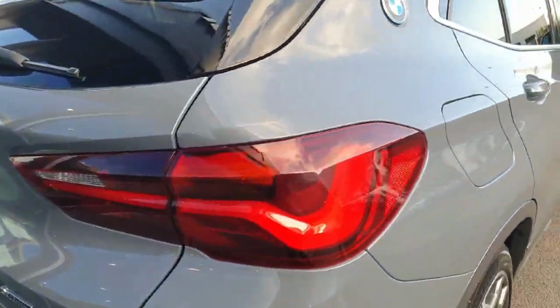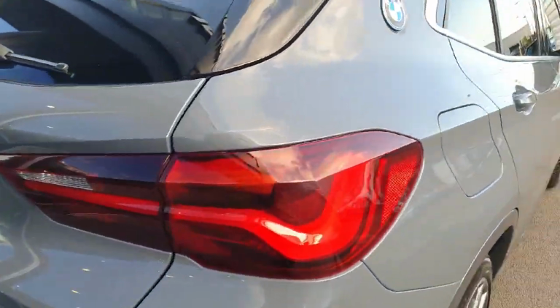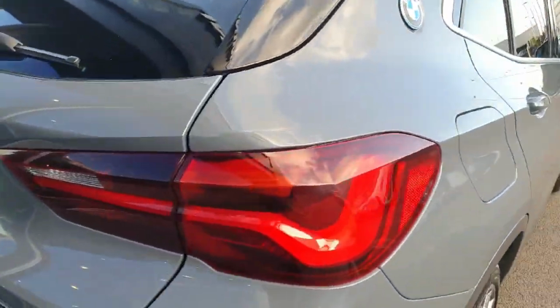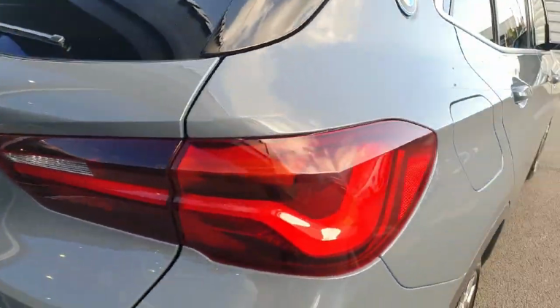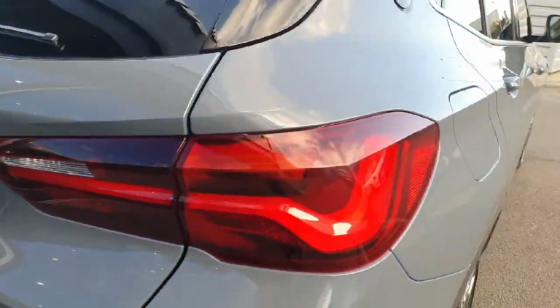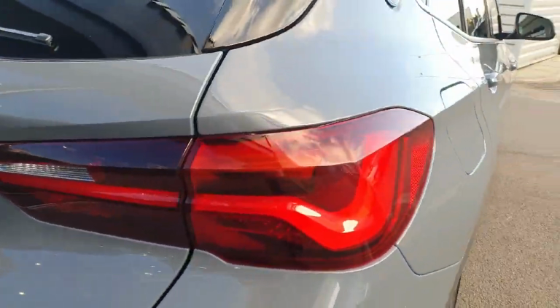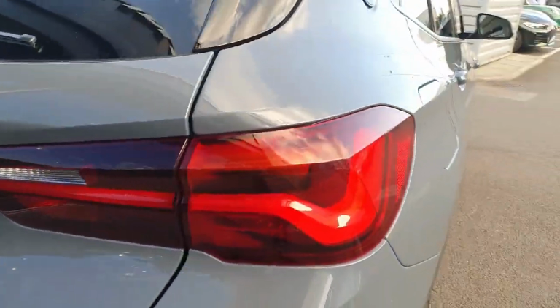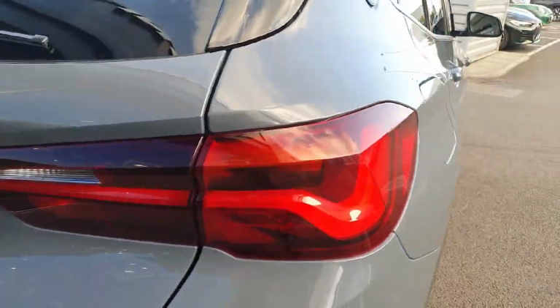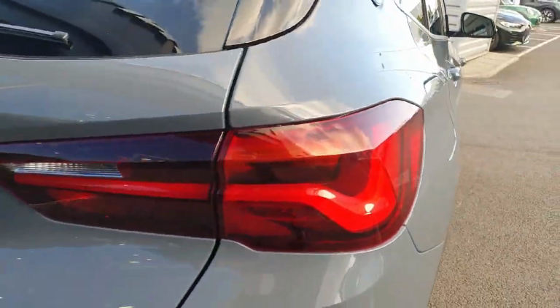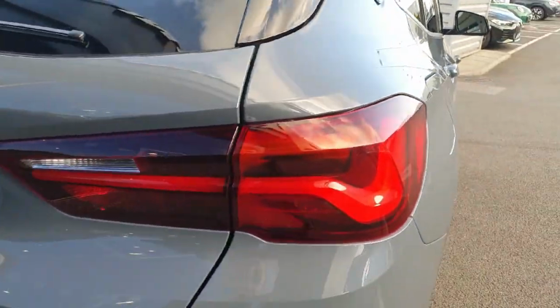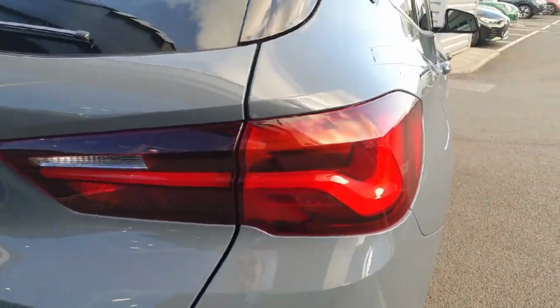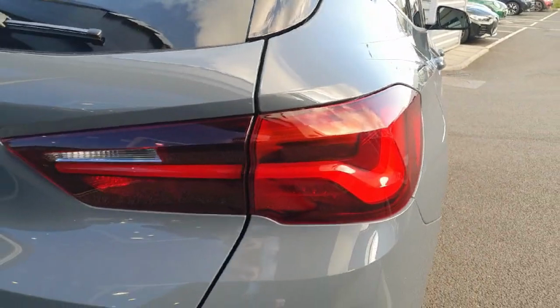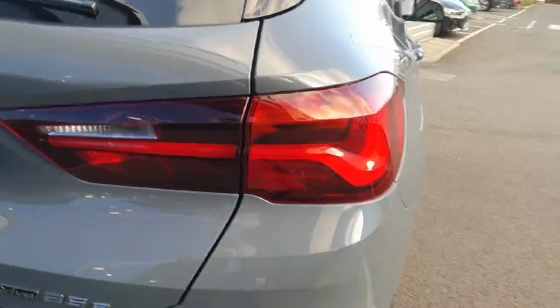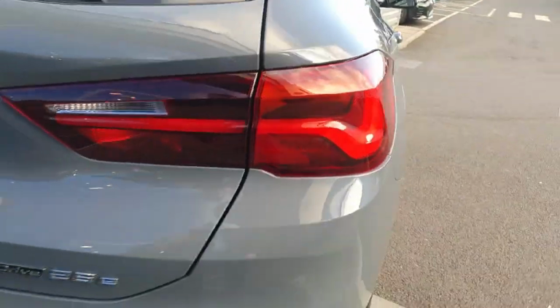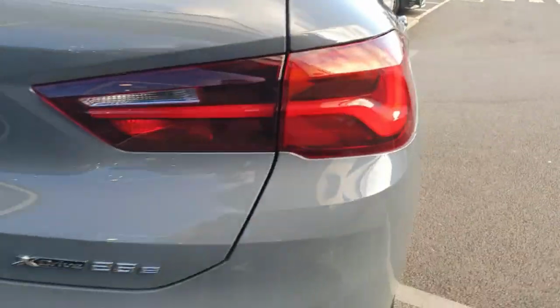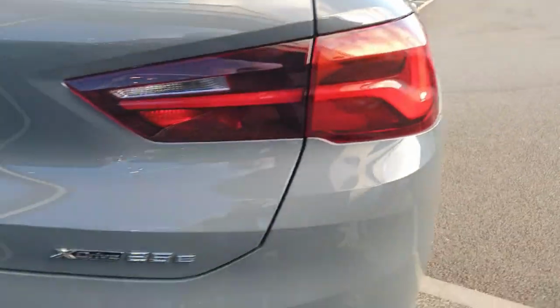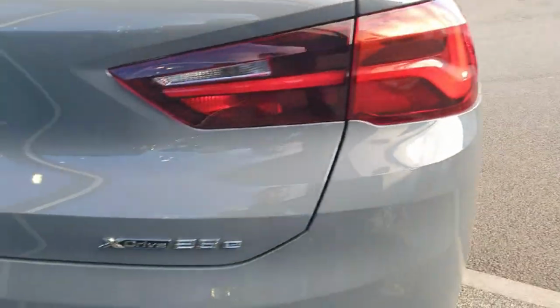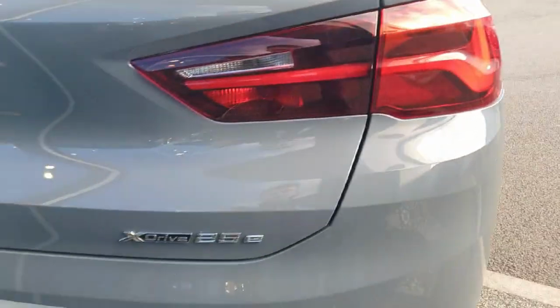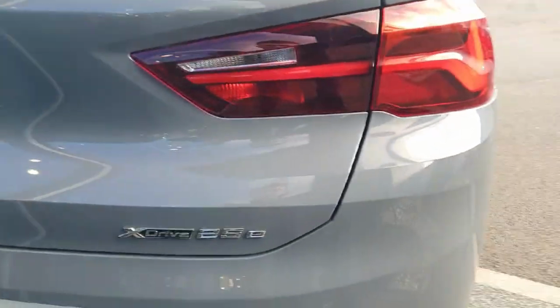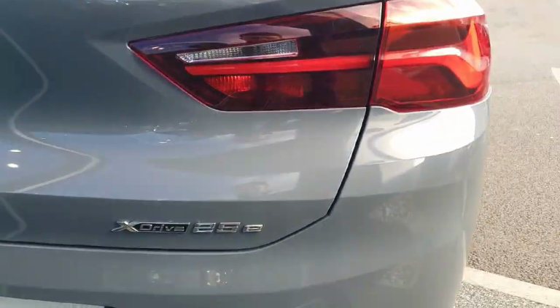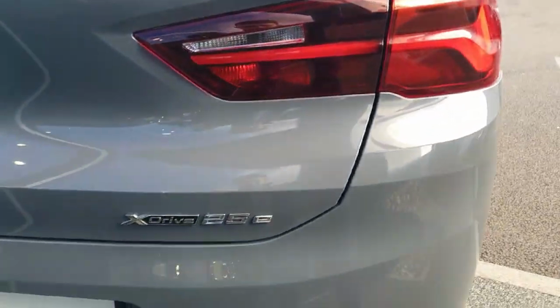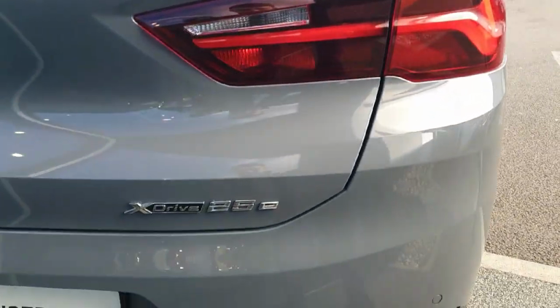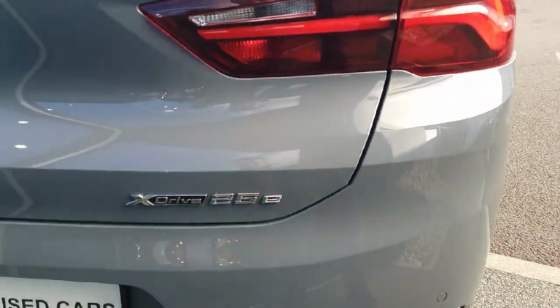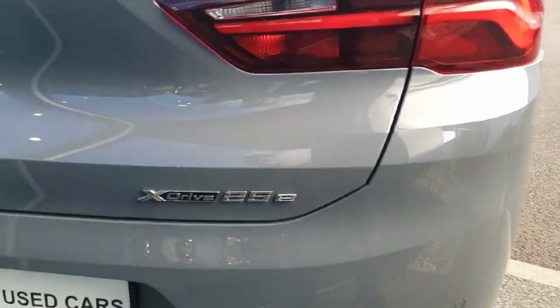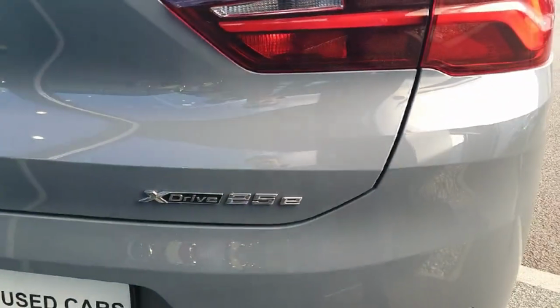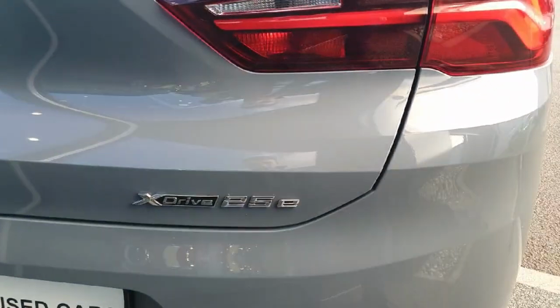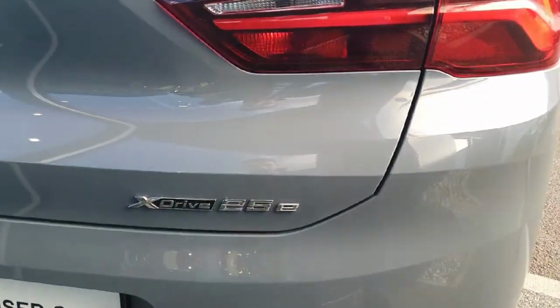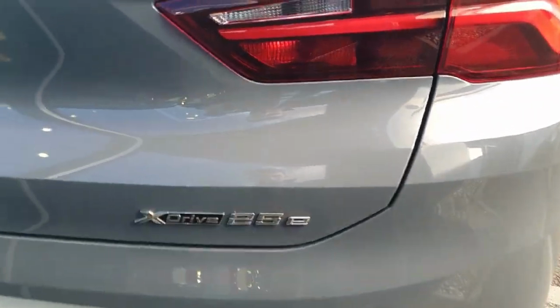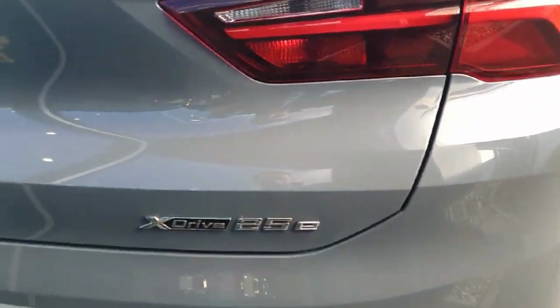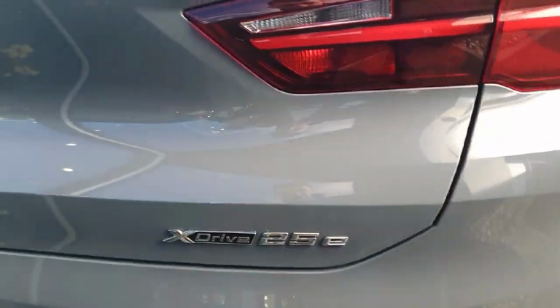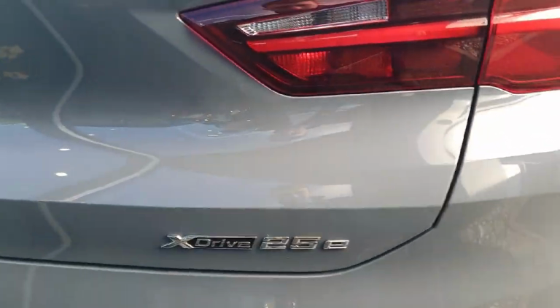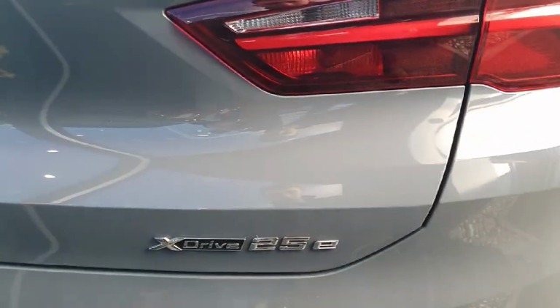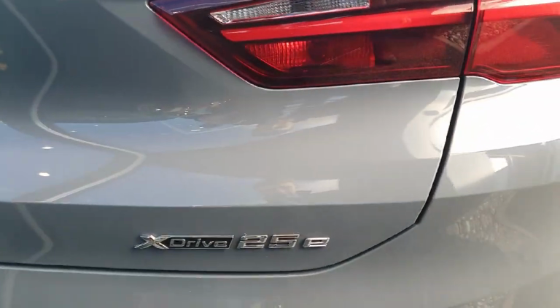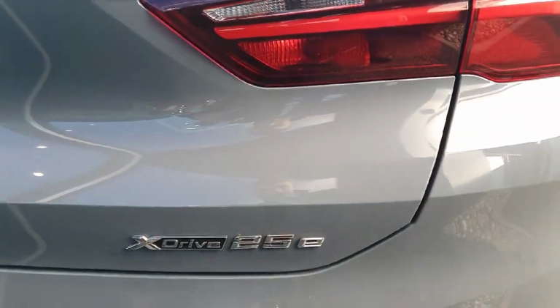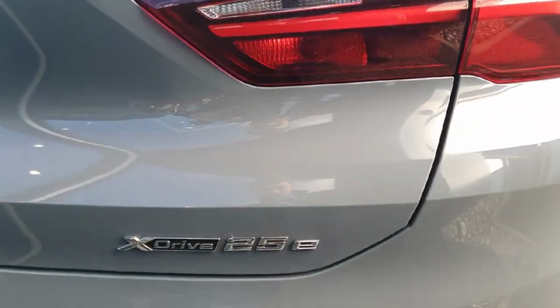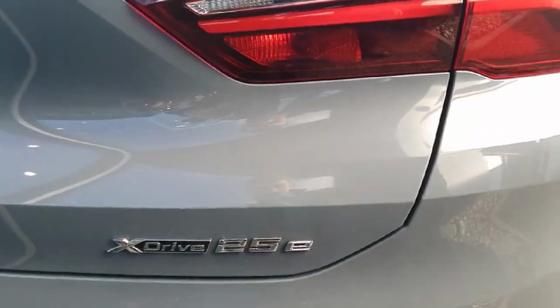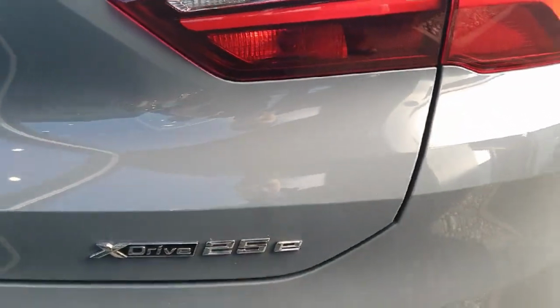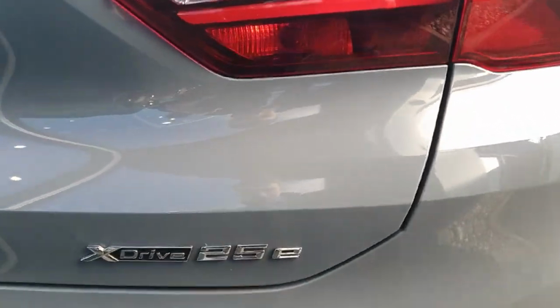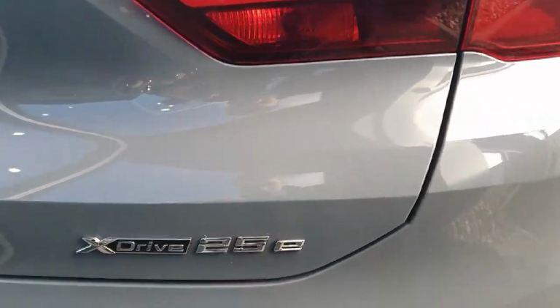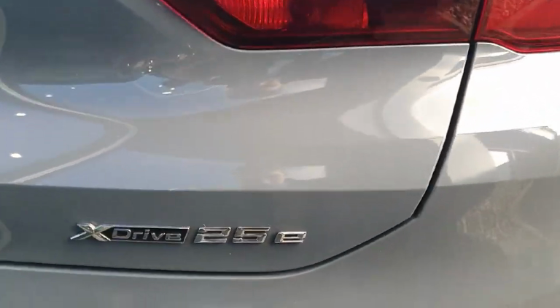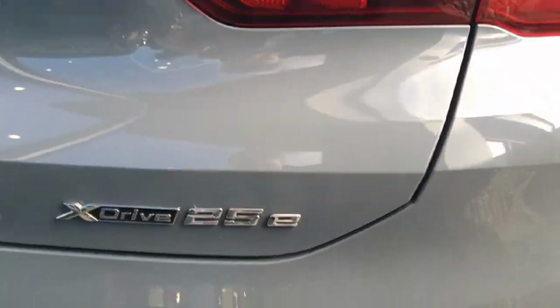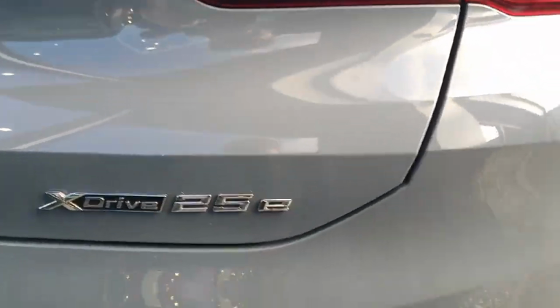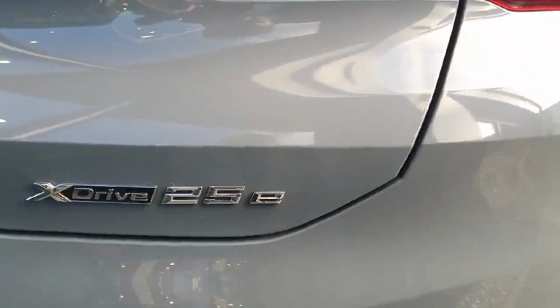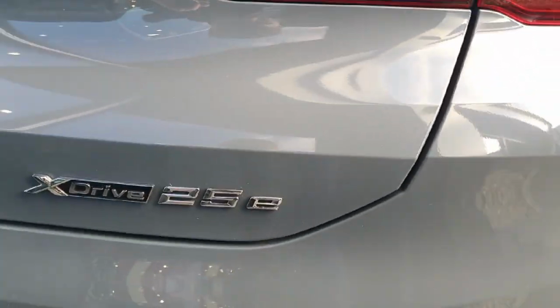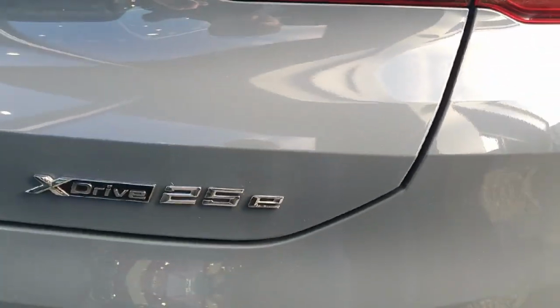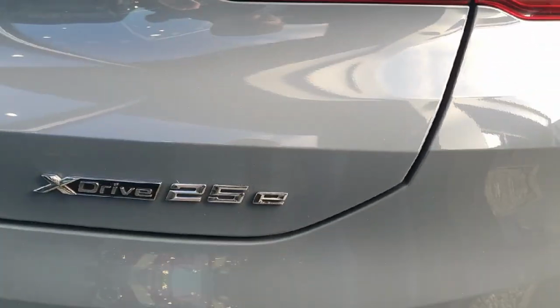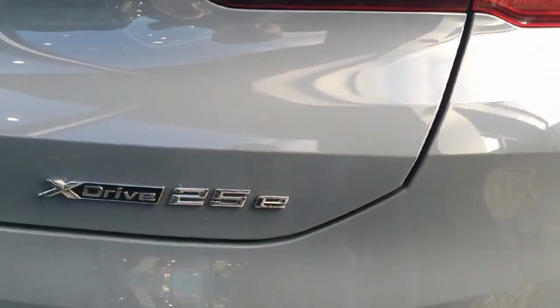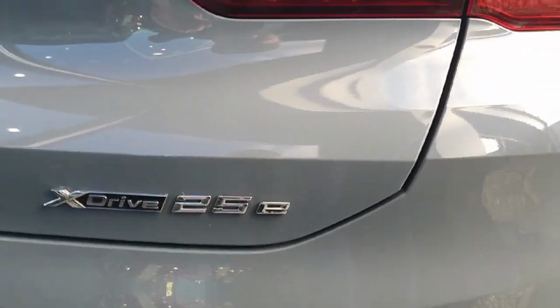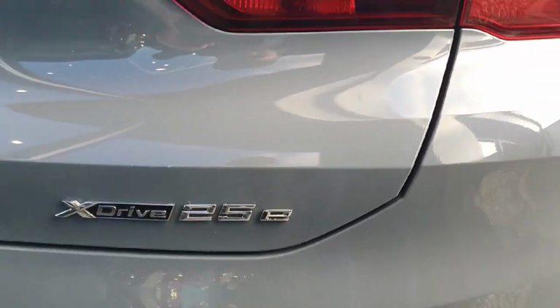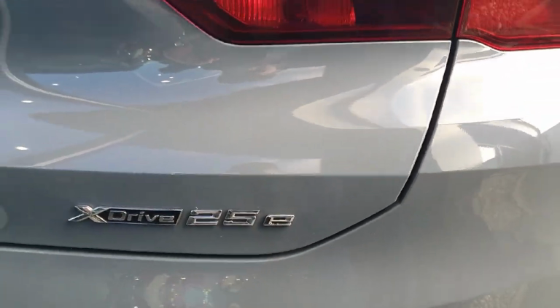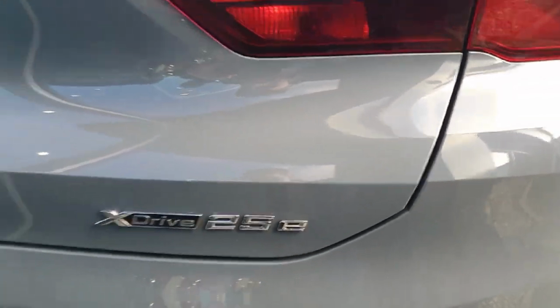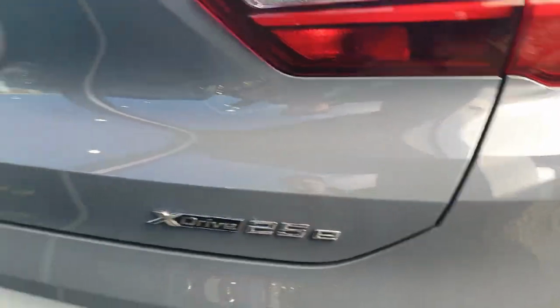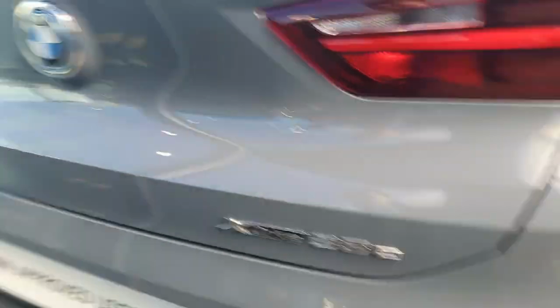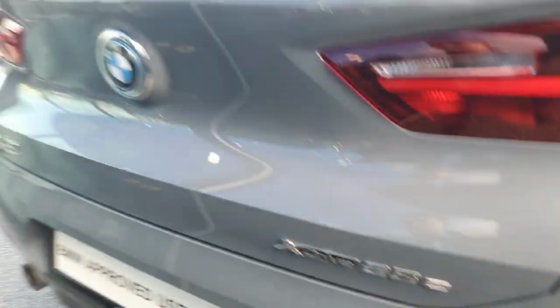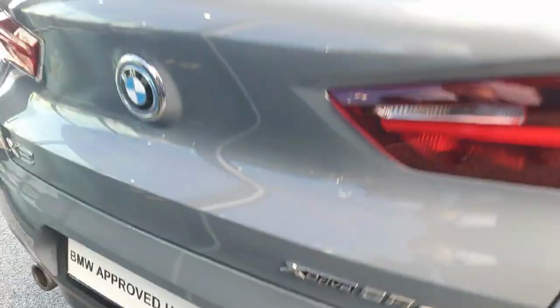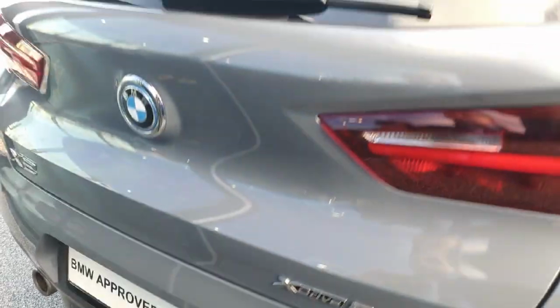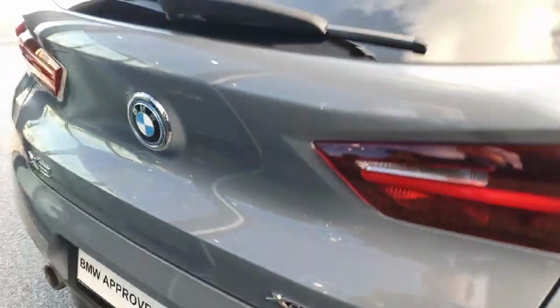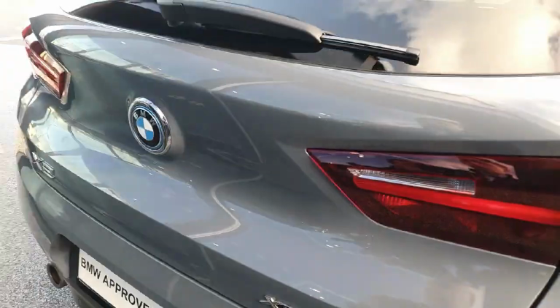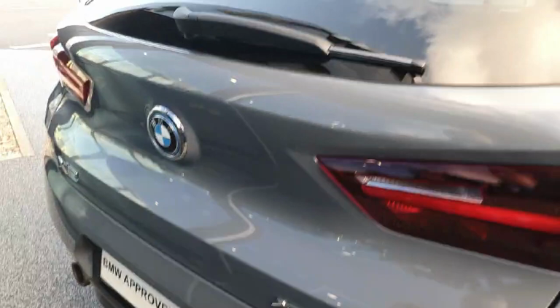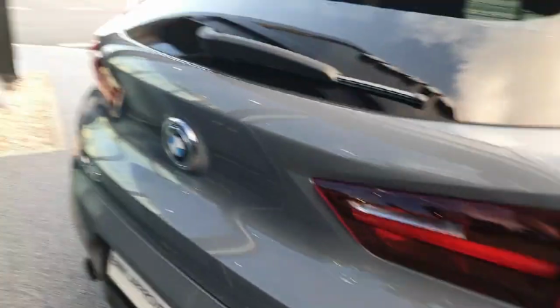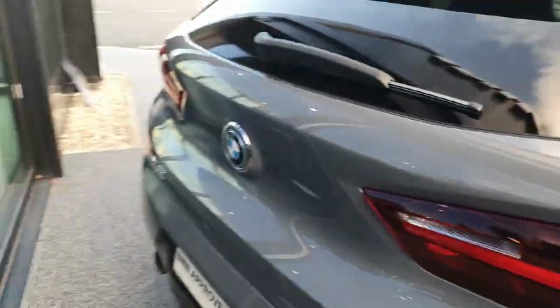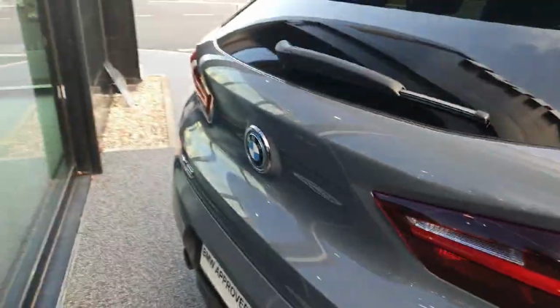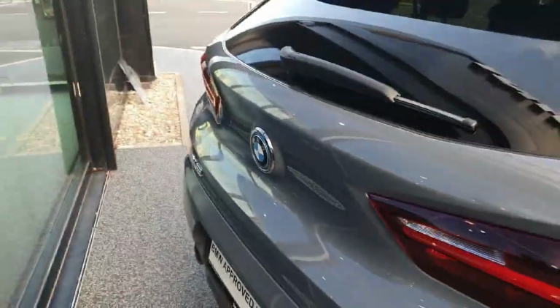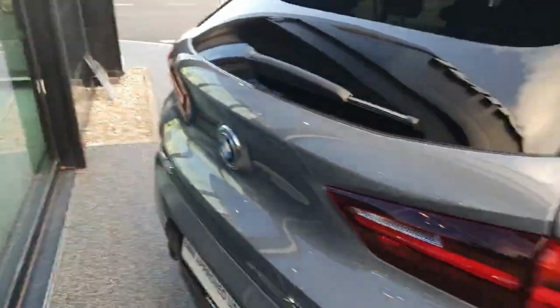You can see our rear brake light there. This is an X-Drive so we are all-wheel drive — 25E, so it is a hybrid as well.